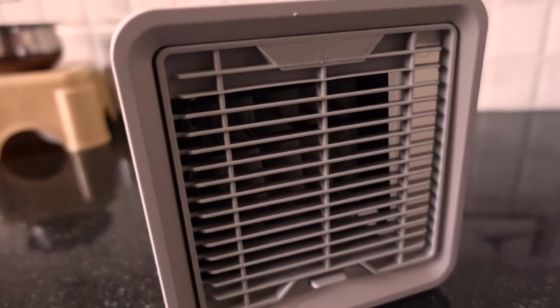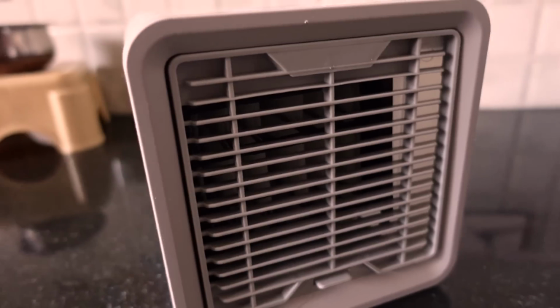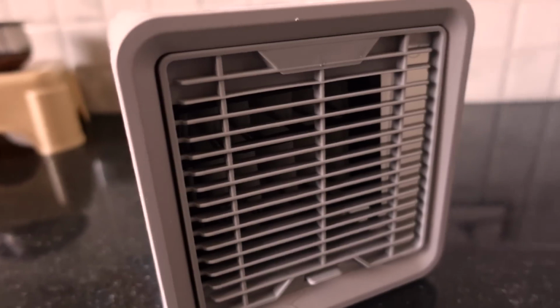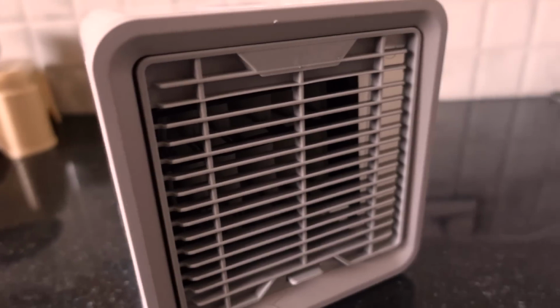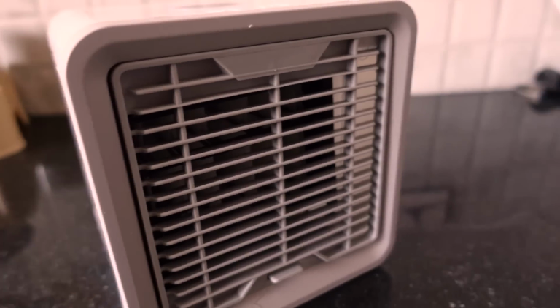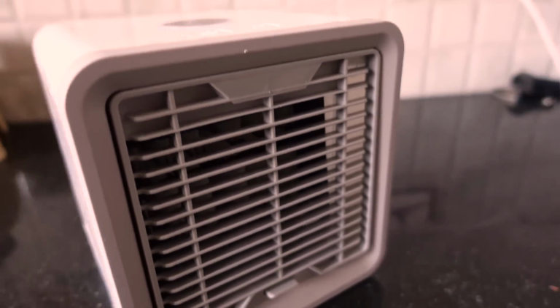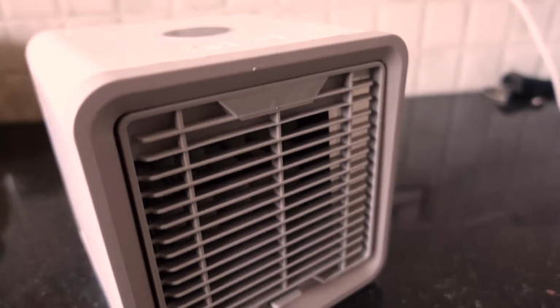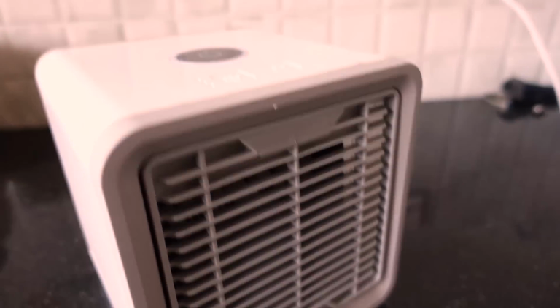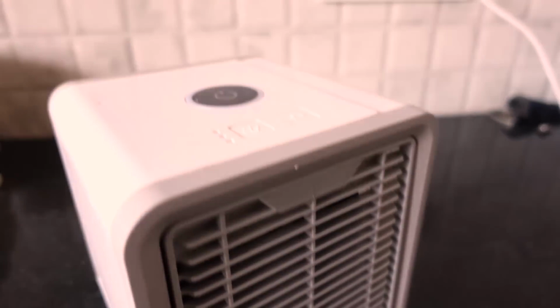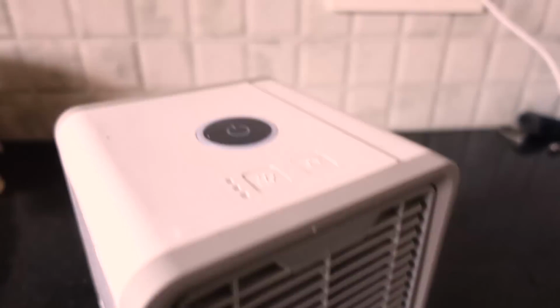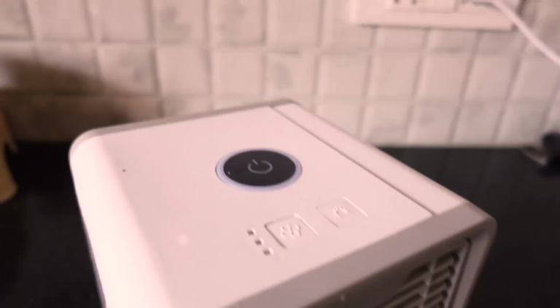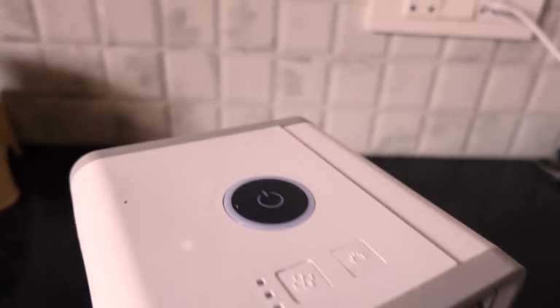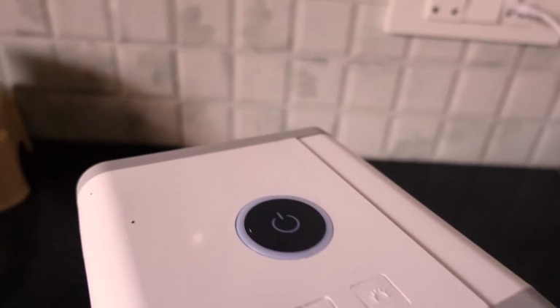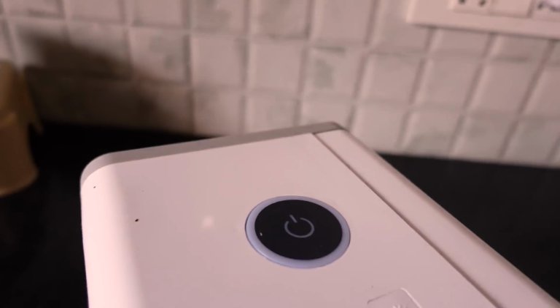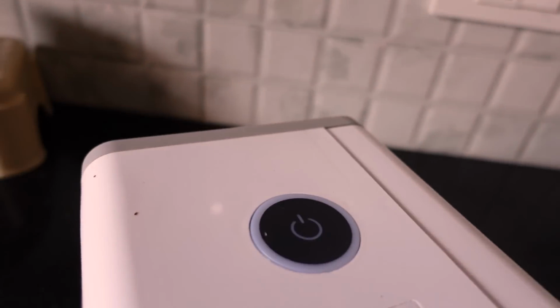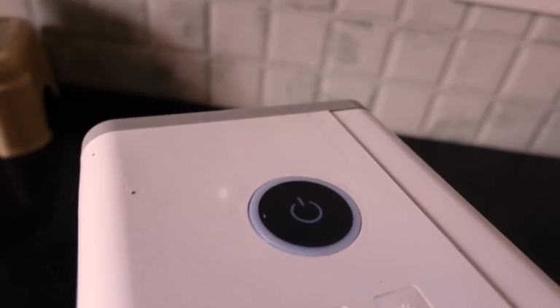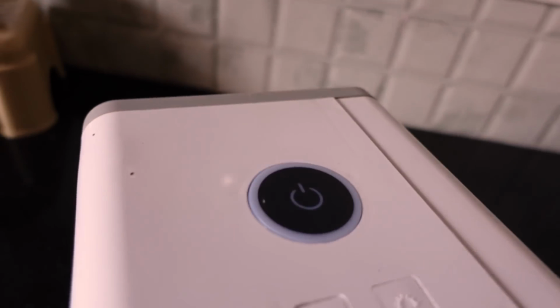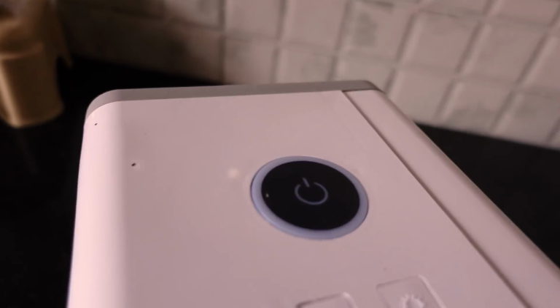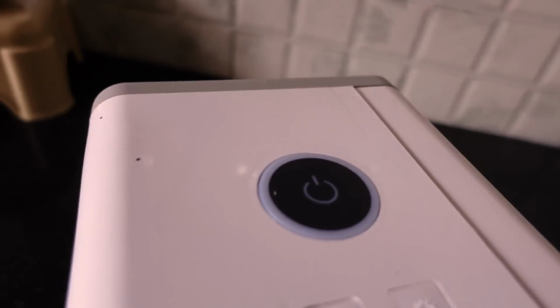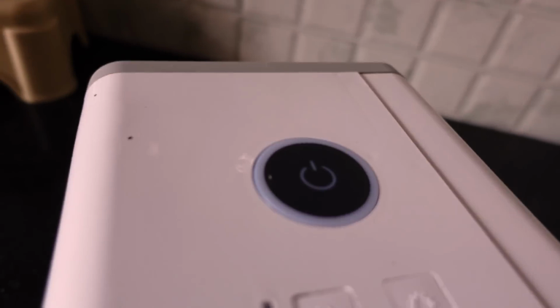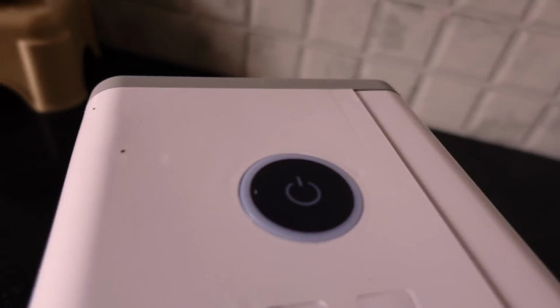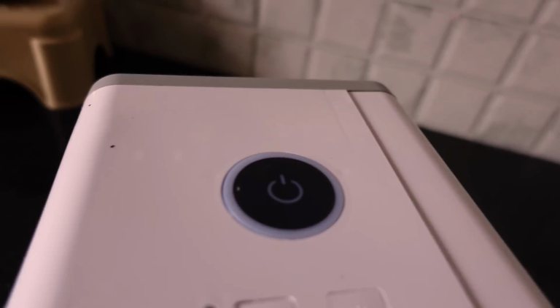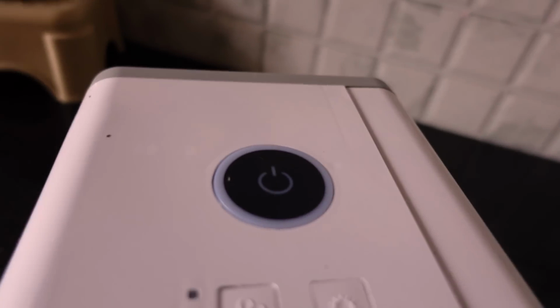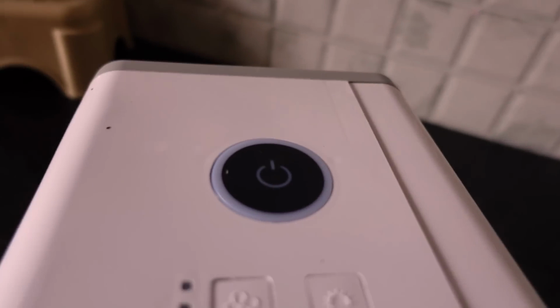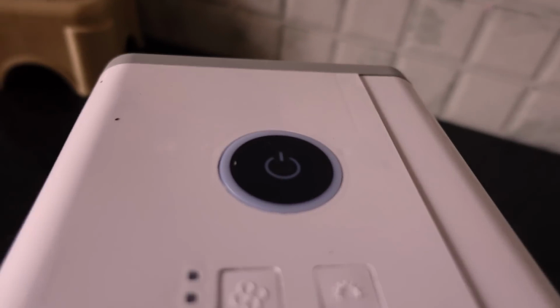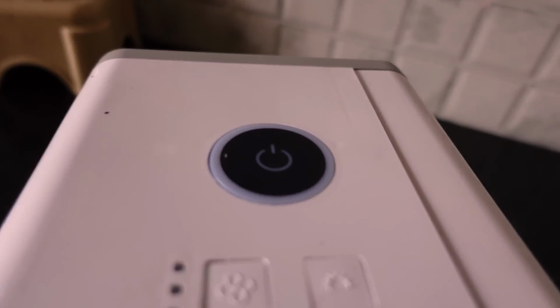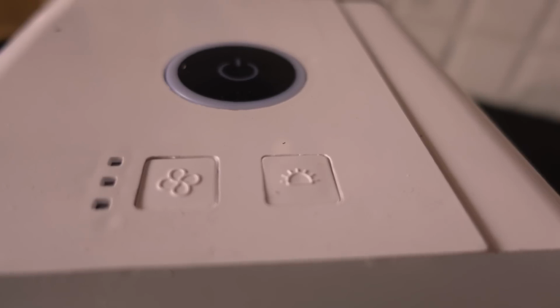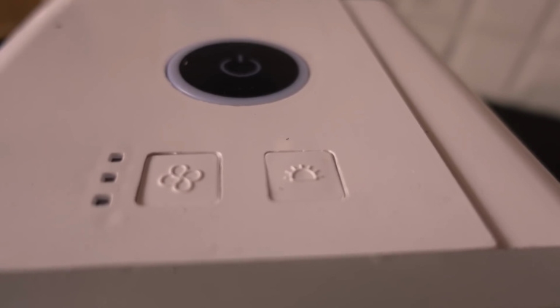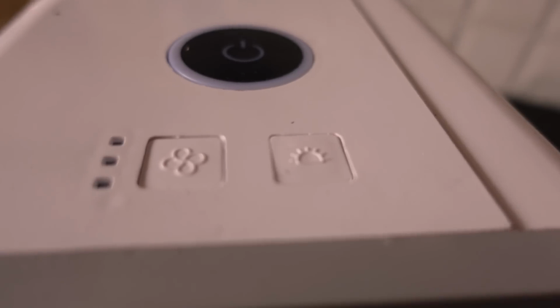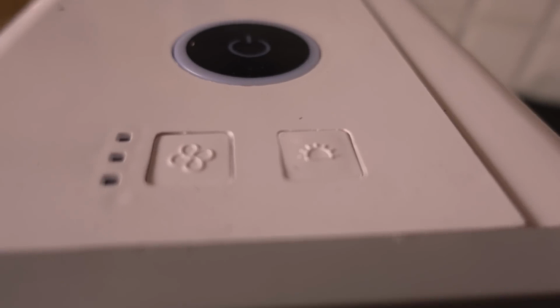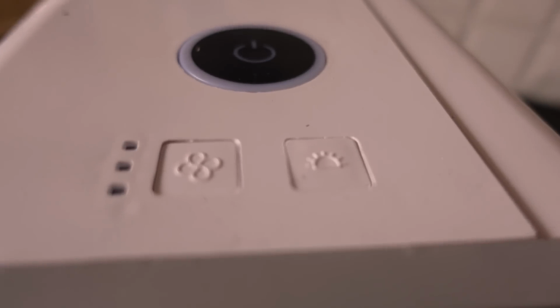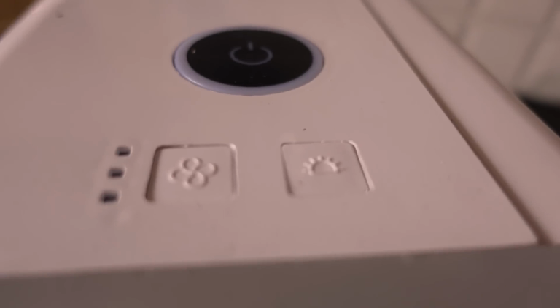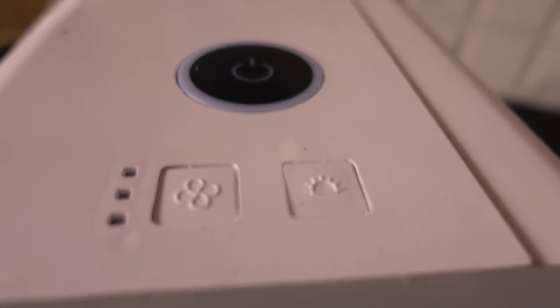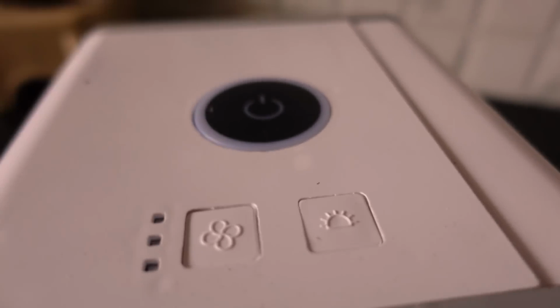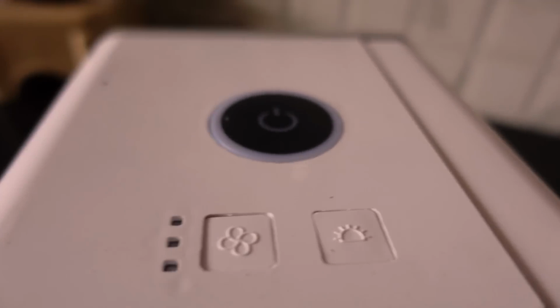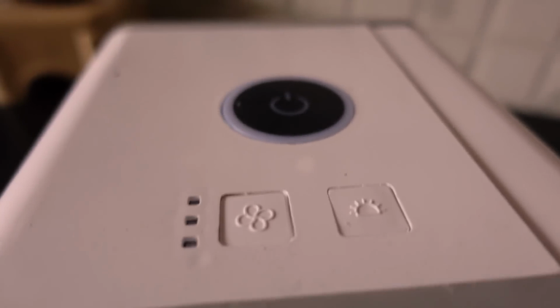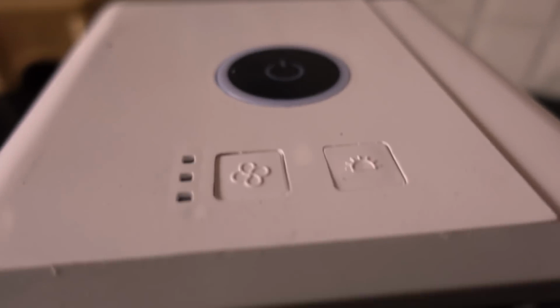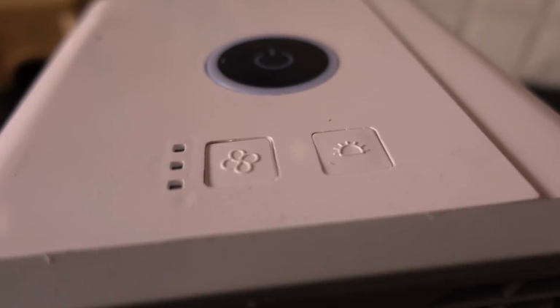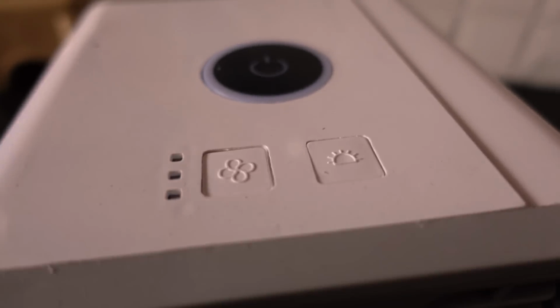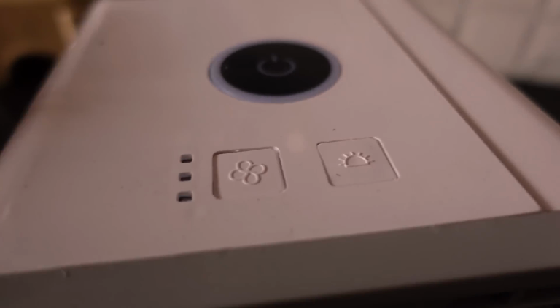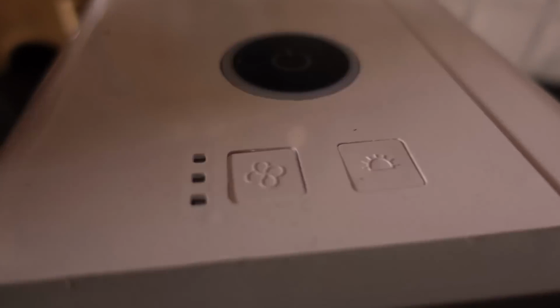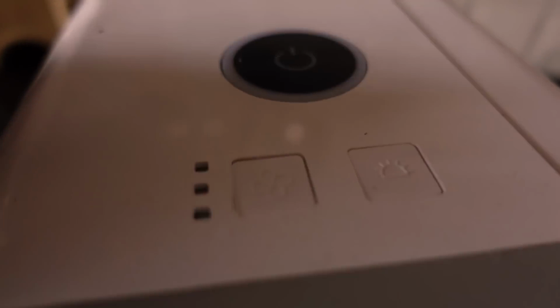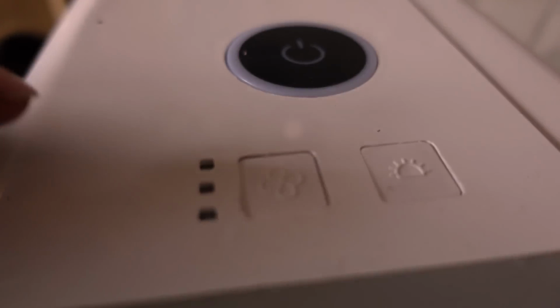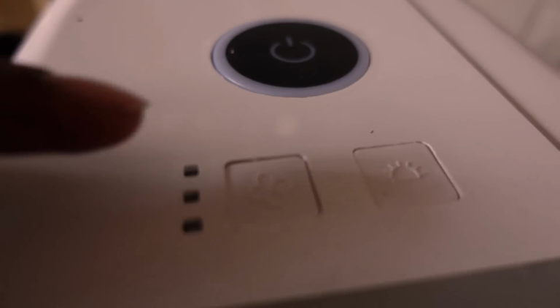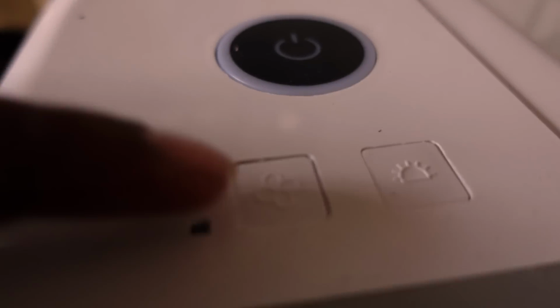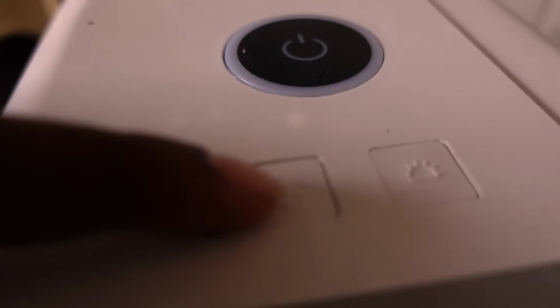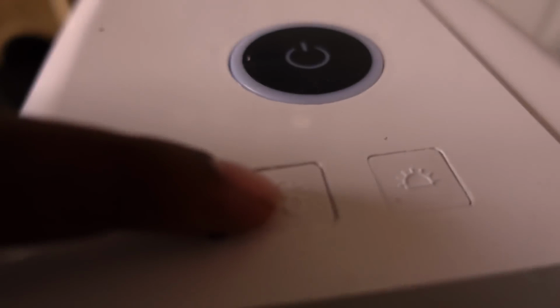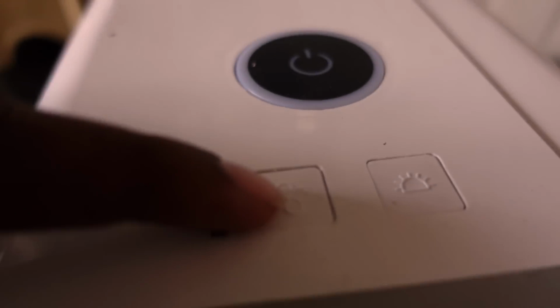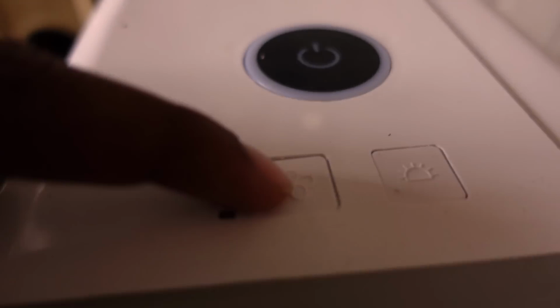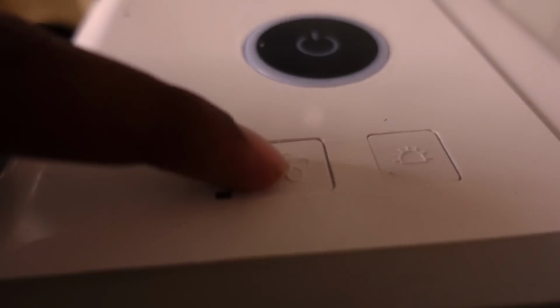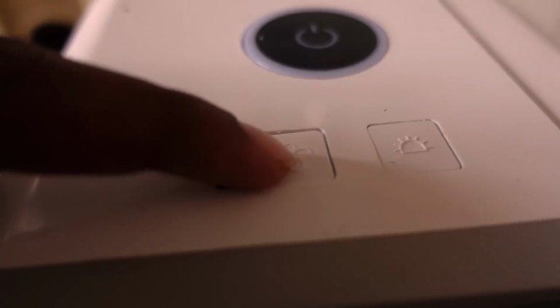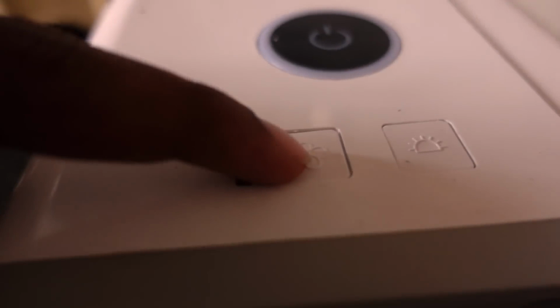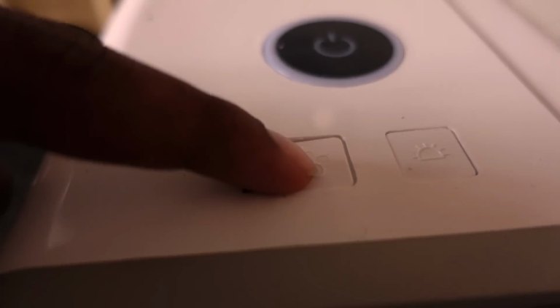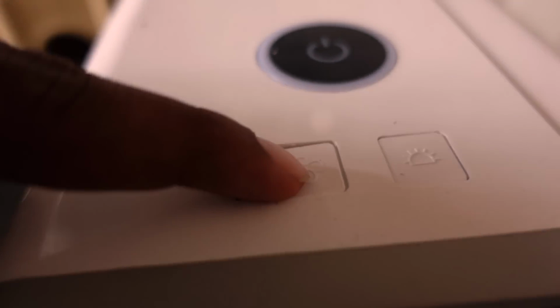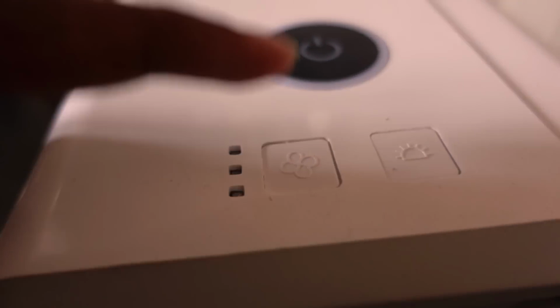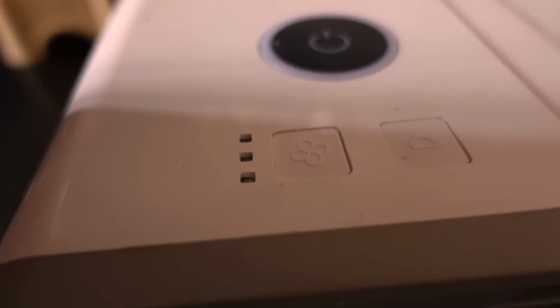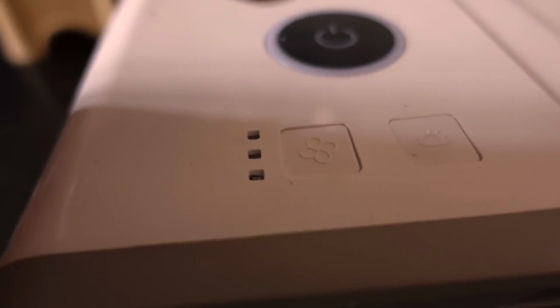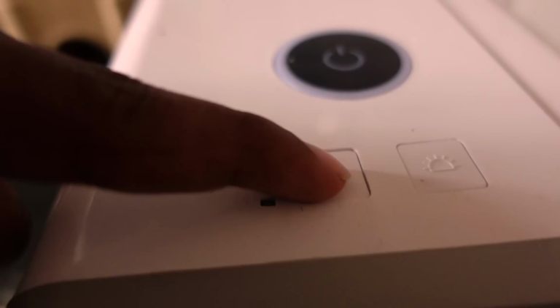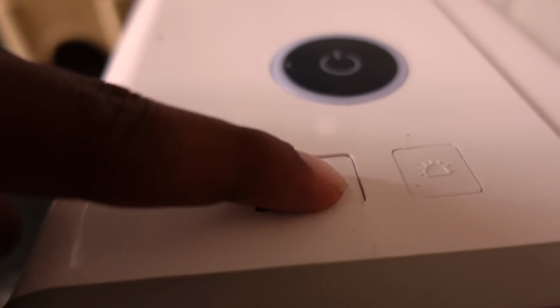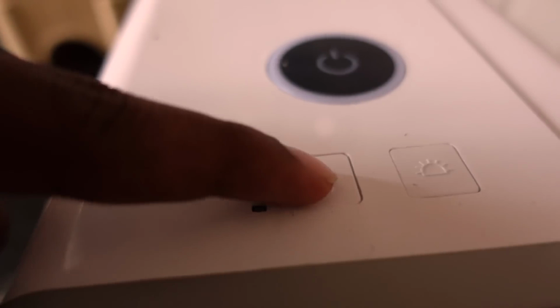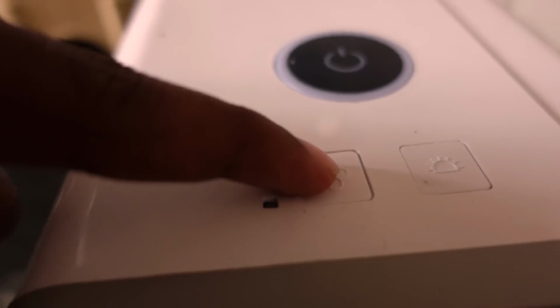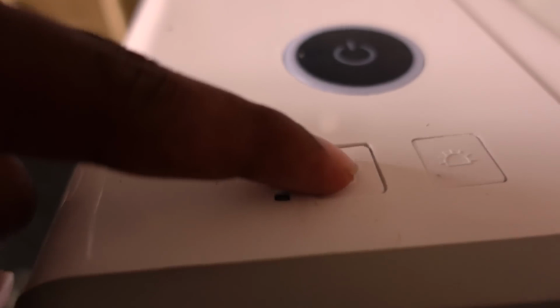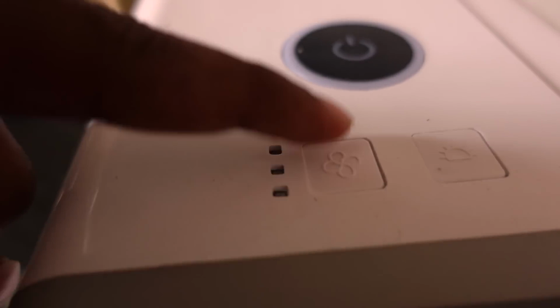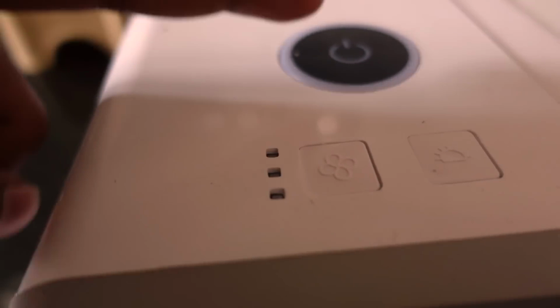So this is a portable AC and air cooler. On-off button, heat and fan. Speed is on the mode — one, two, three.